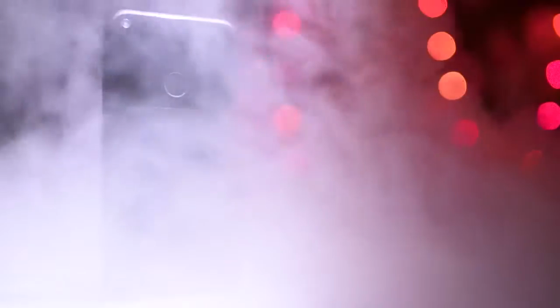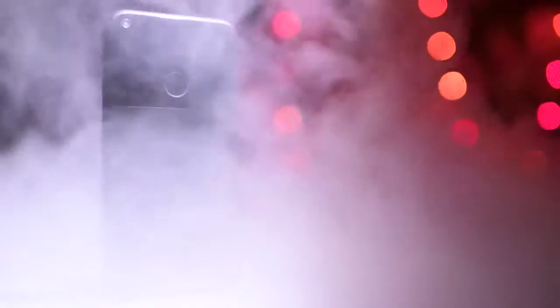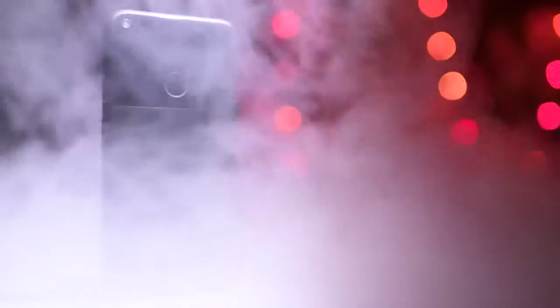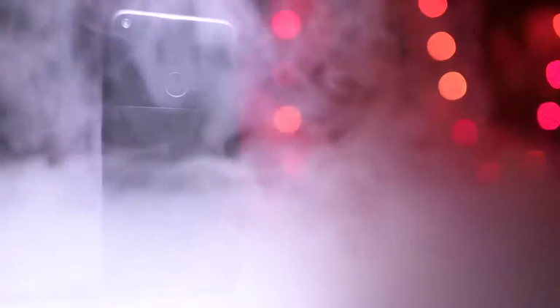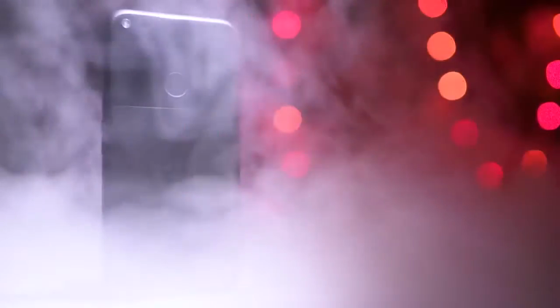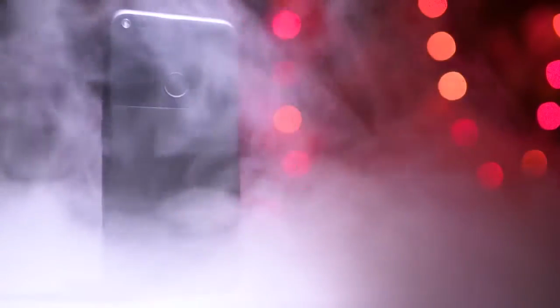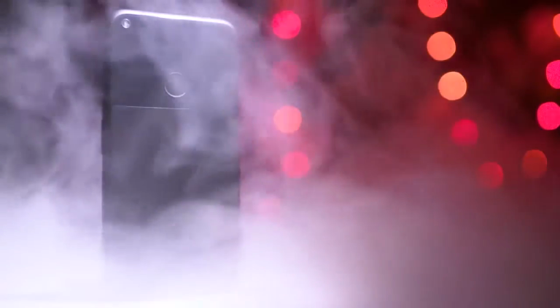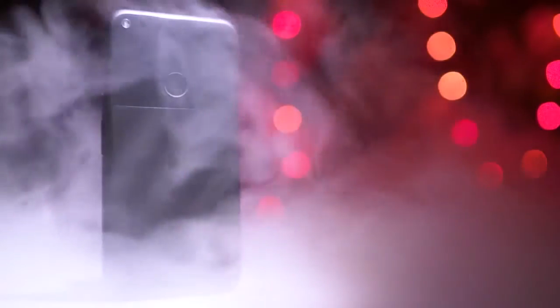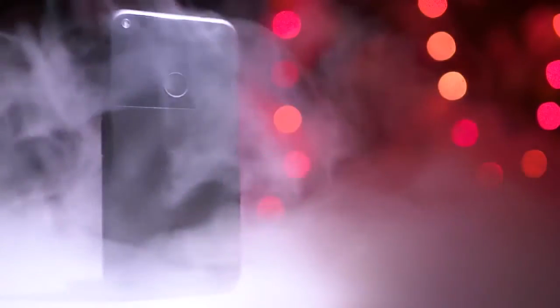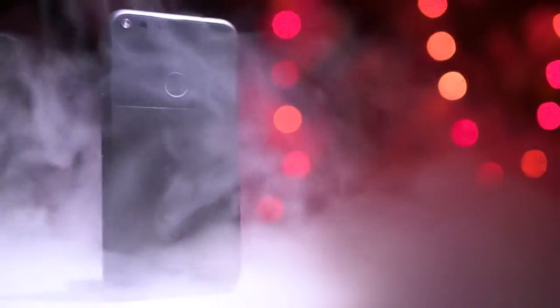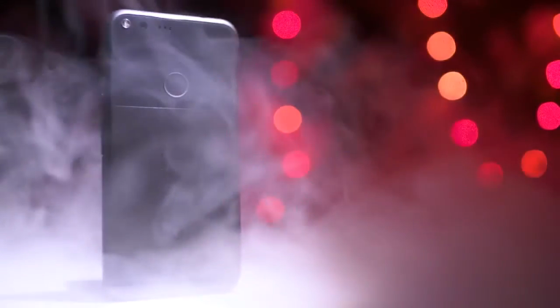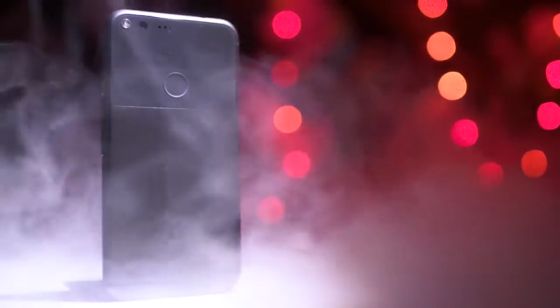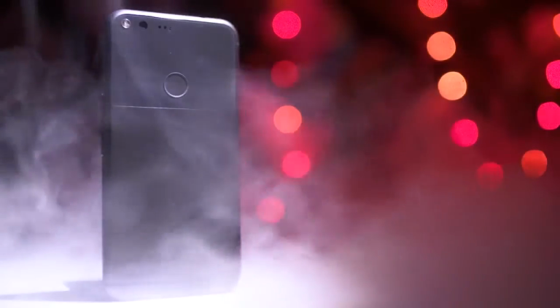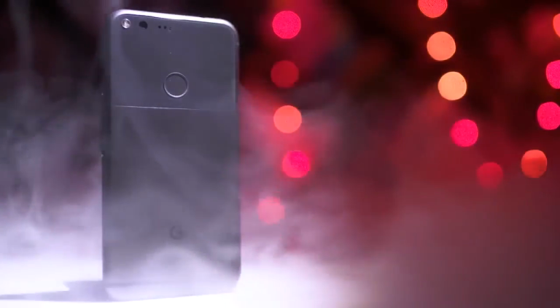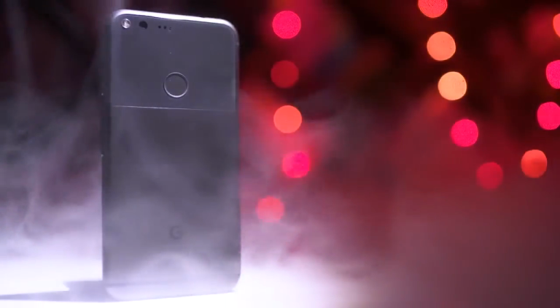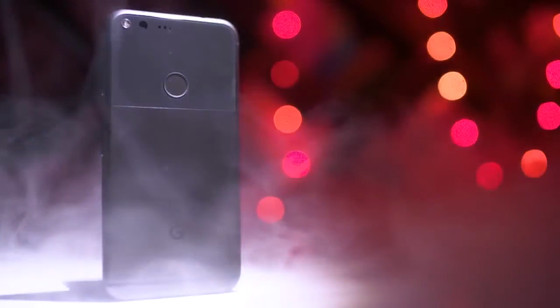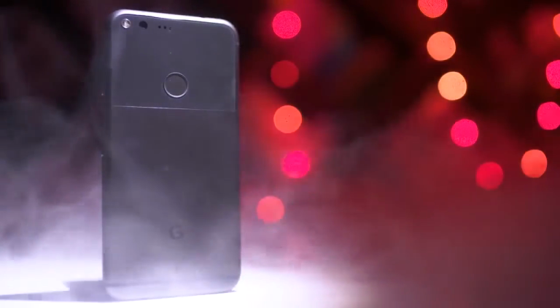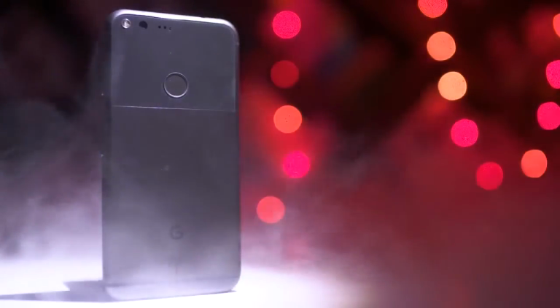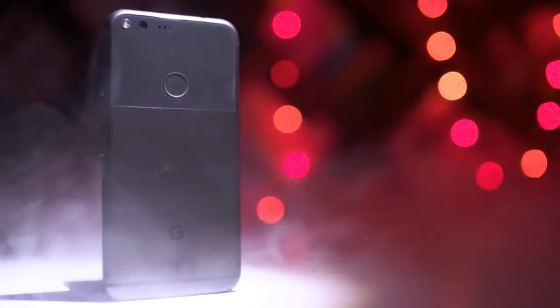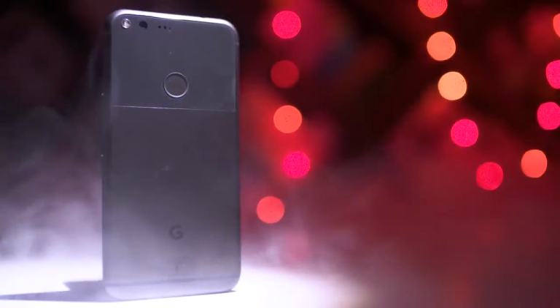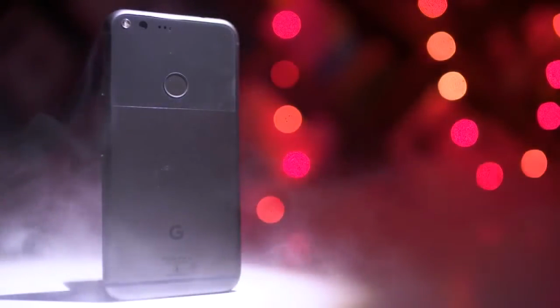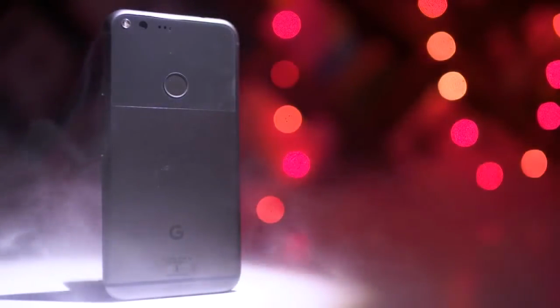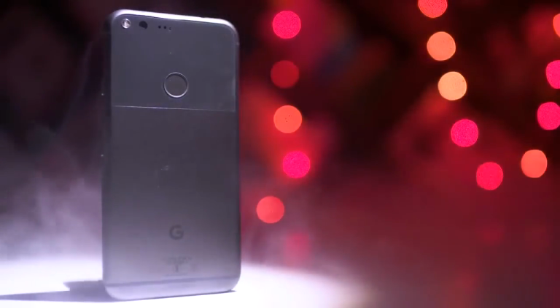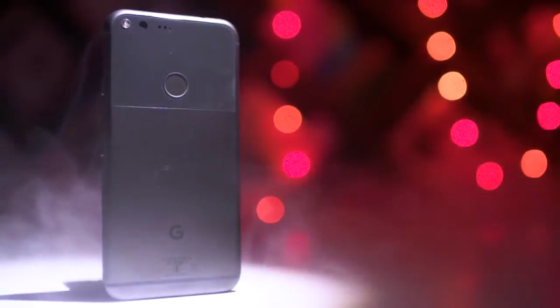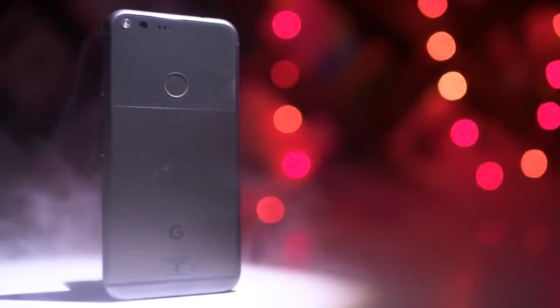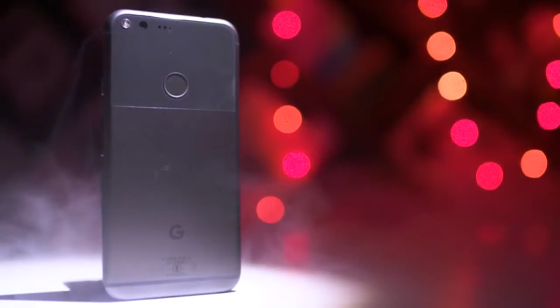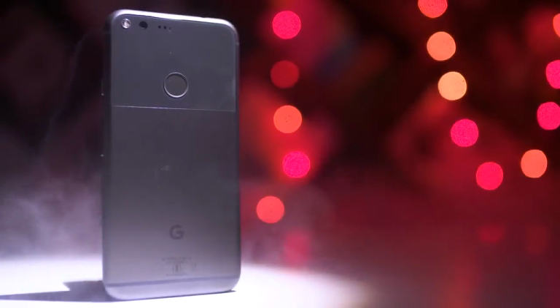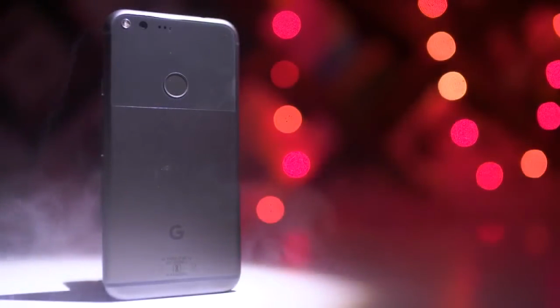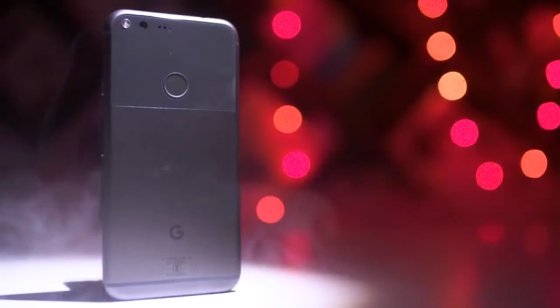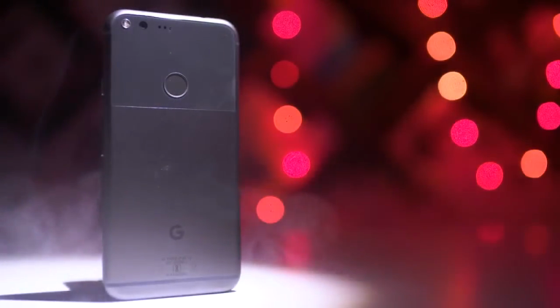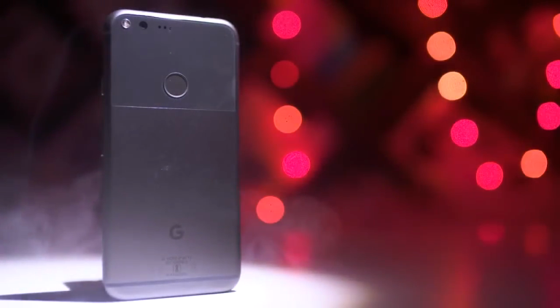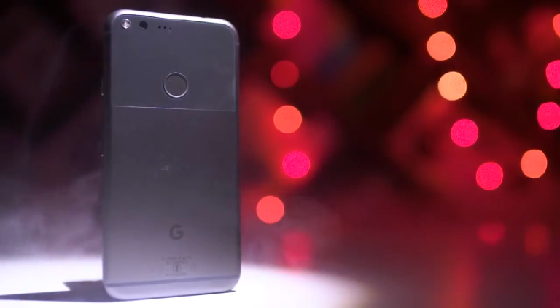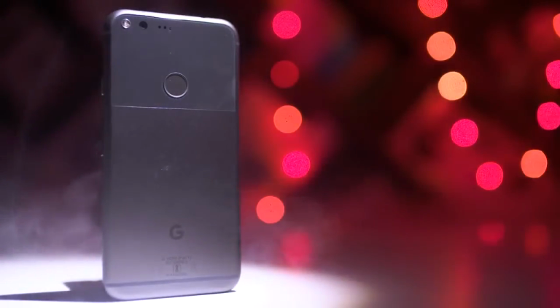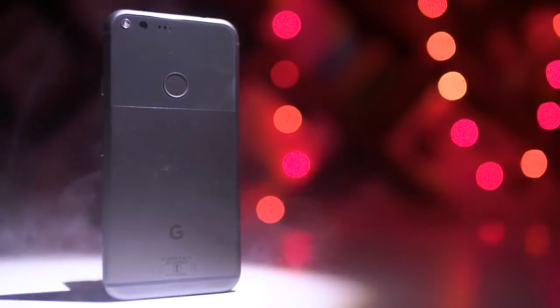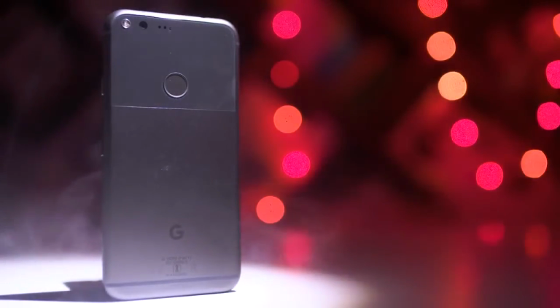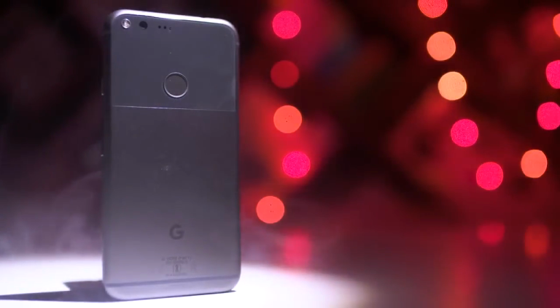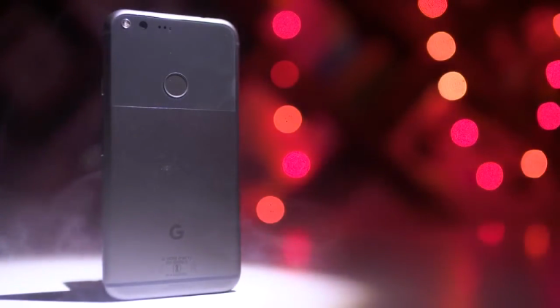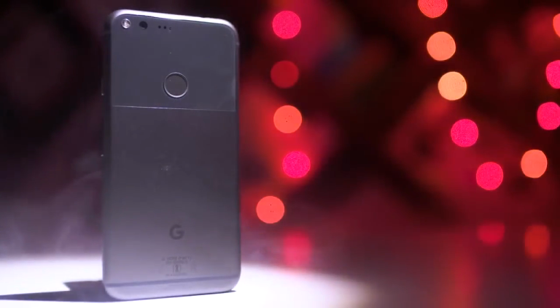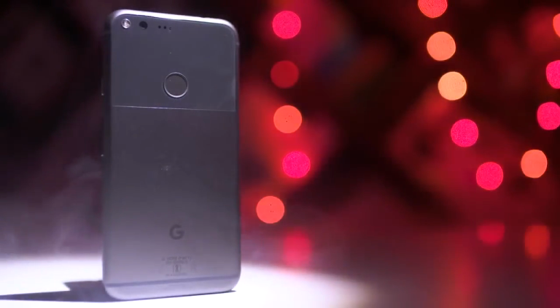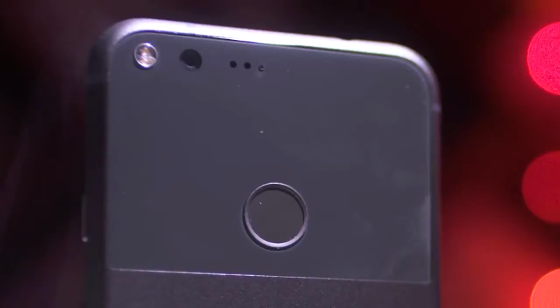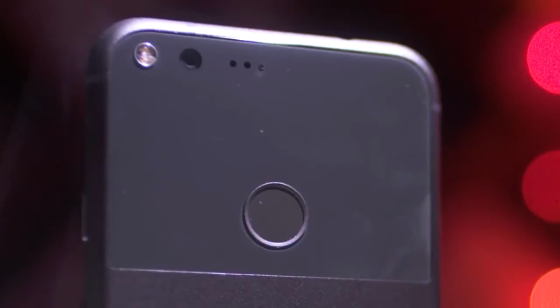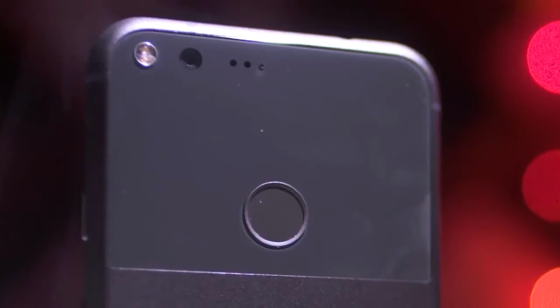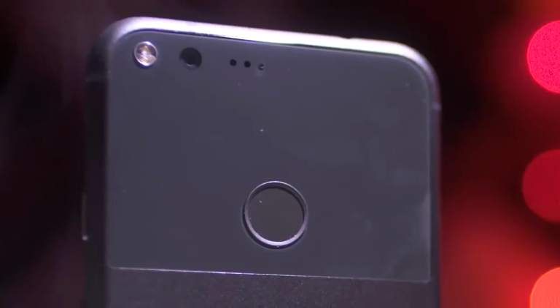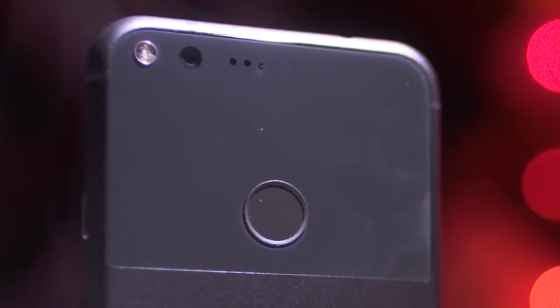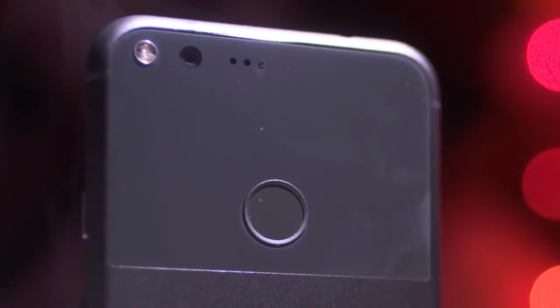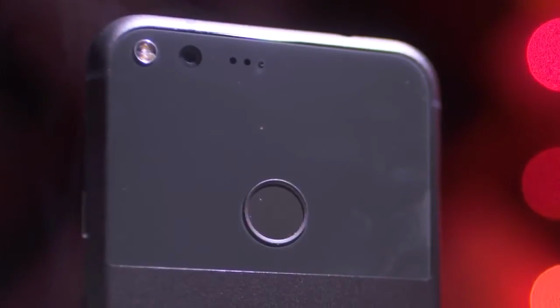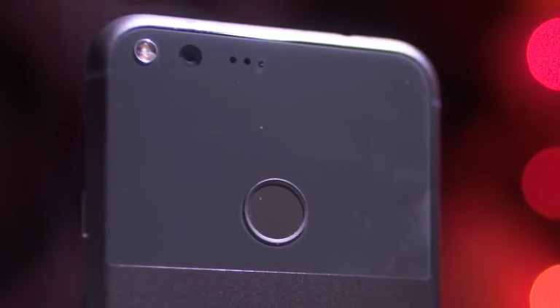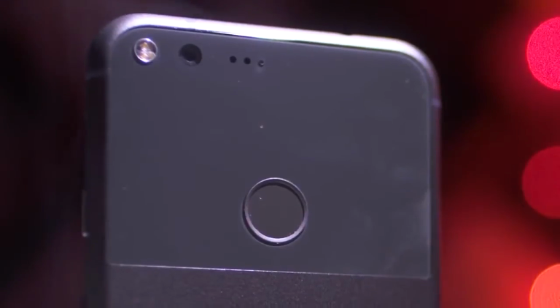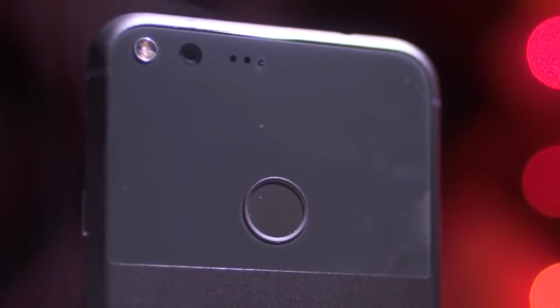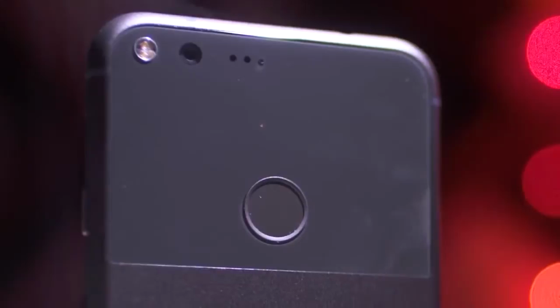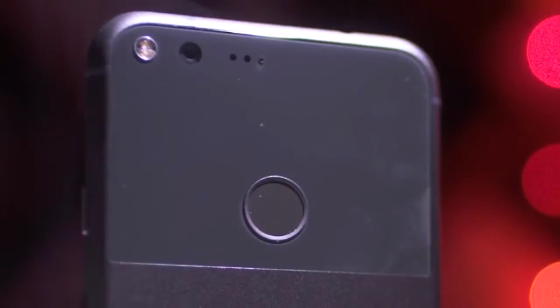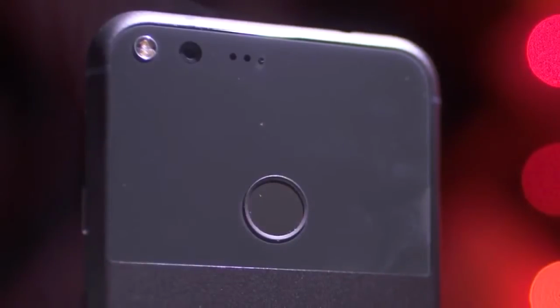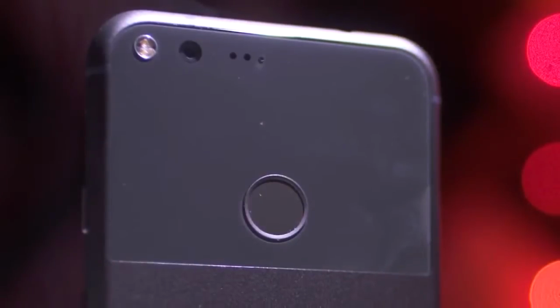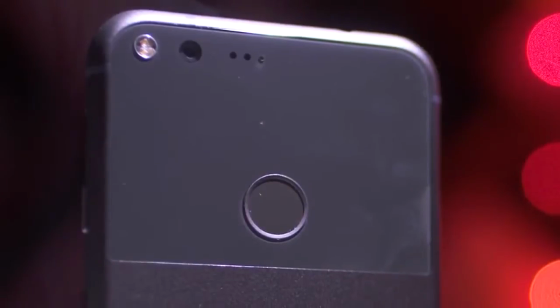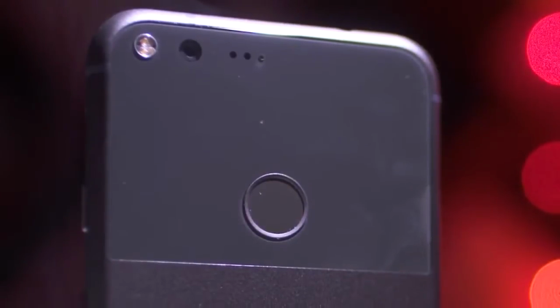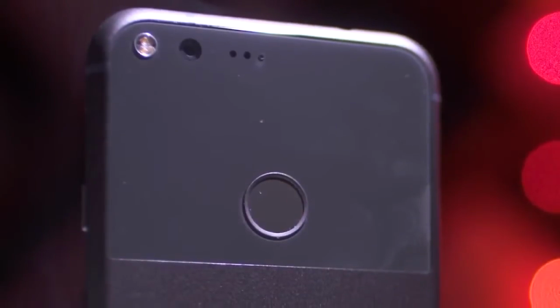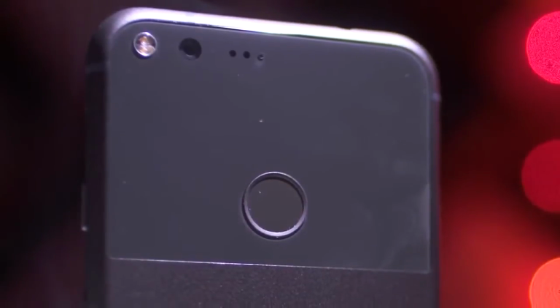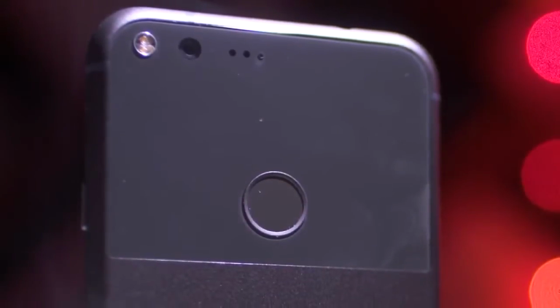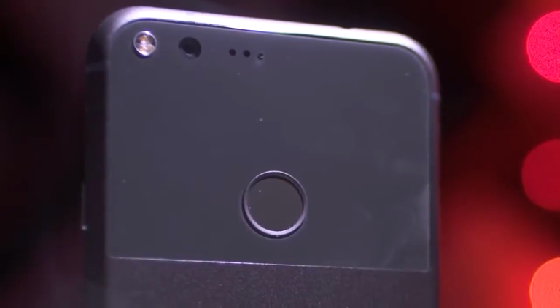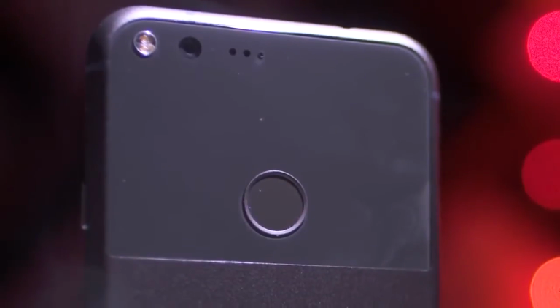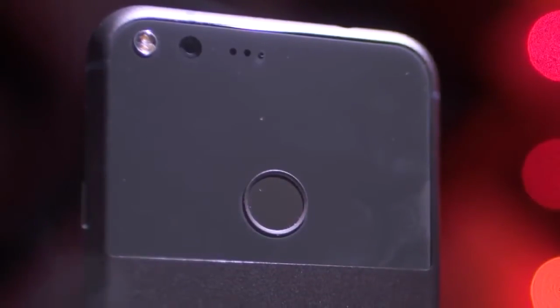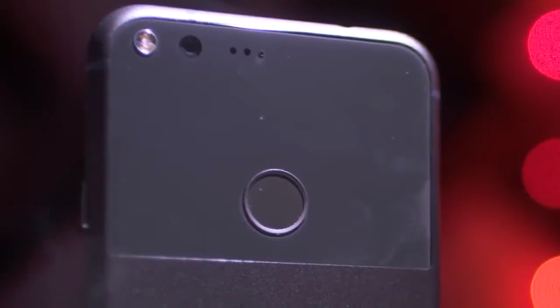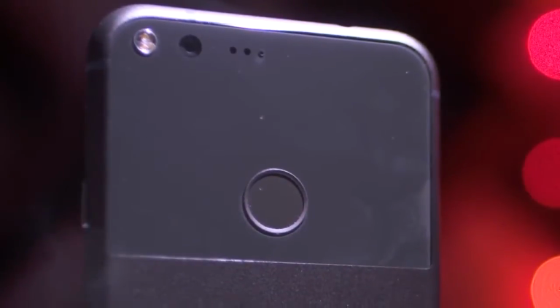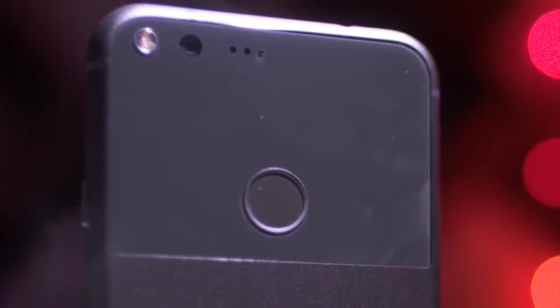Best Android phone running 100% pure hygienic Android — I'm talking about the Google Pixel 2.